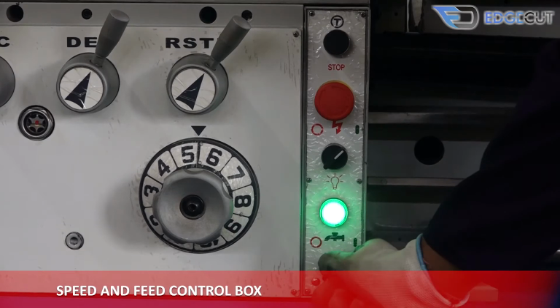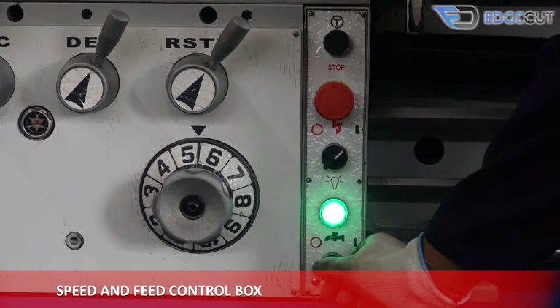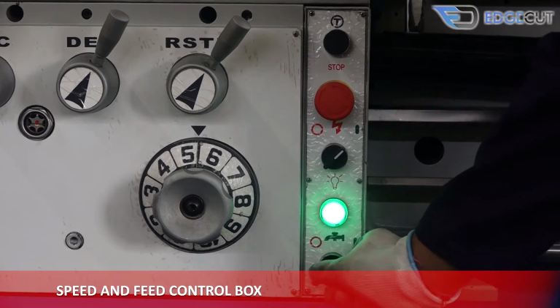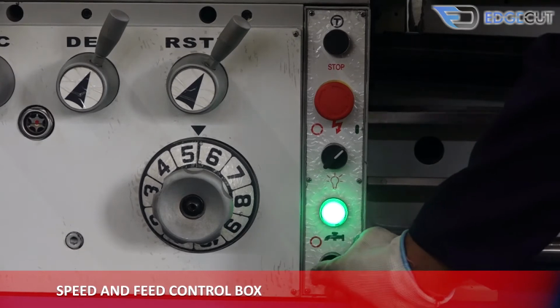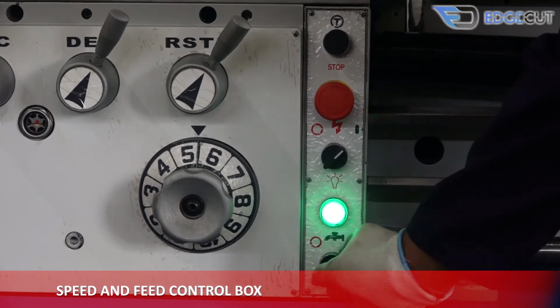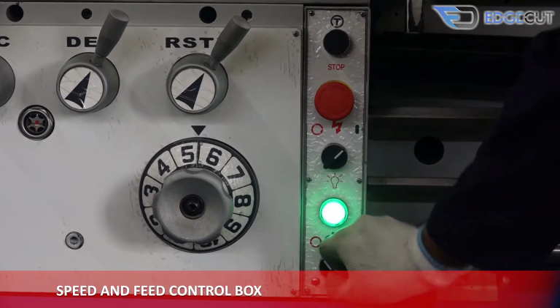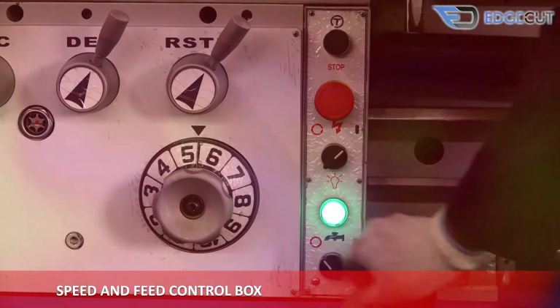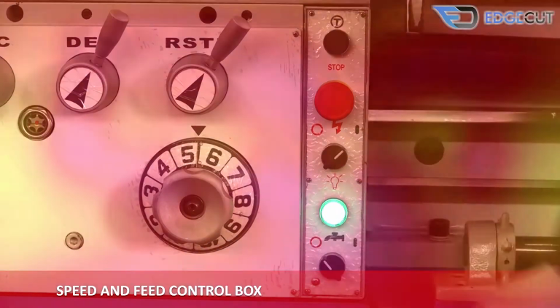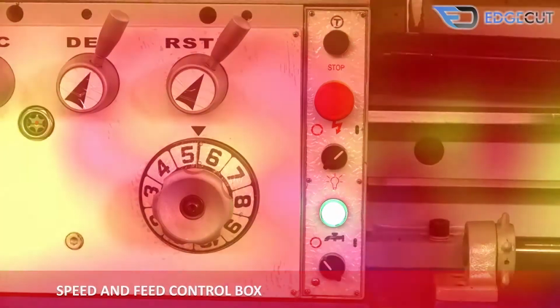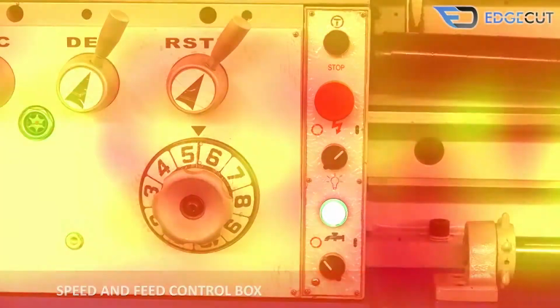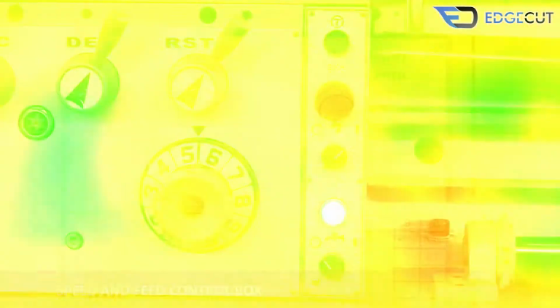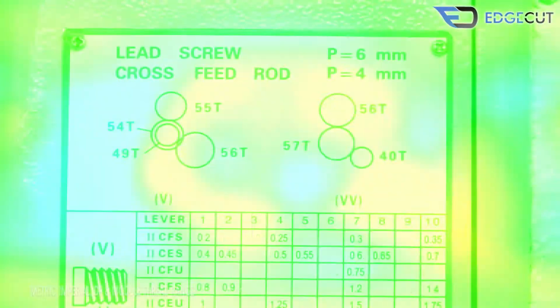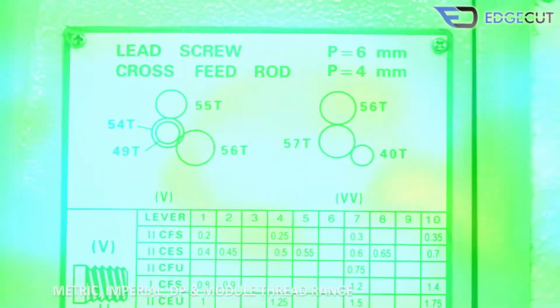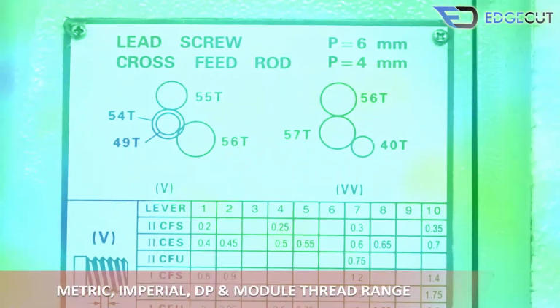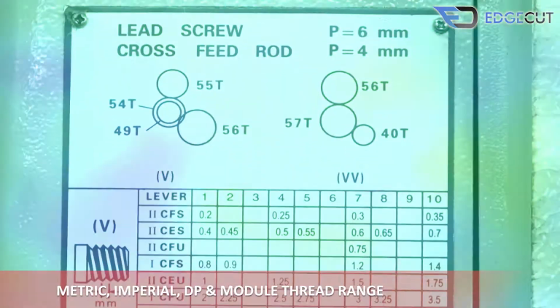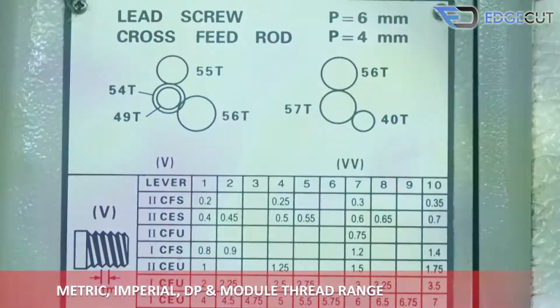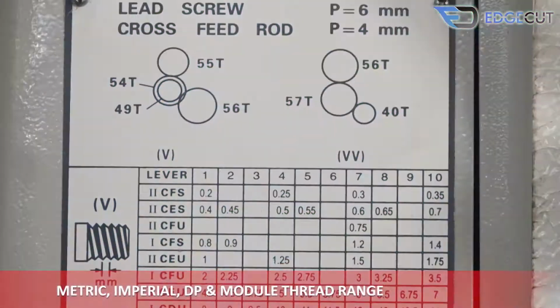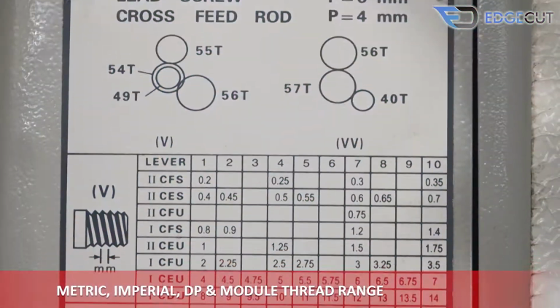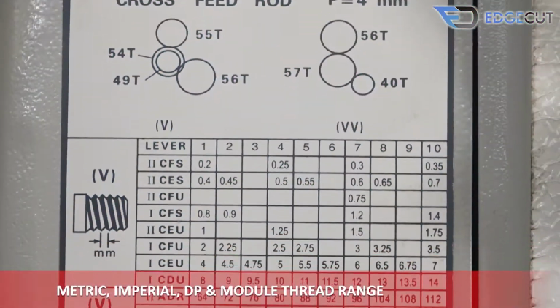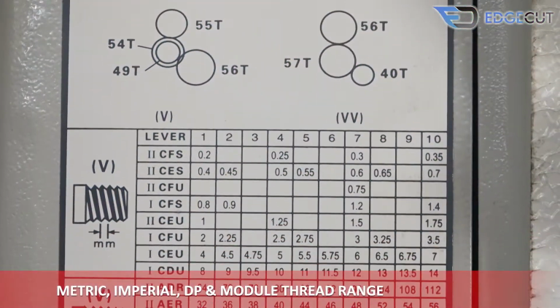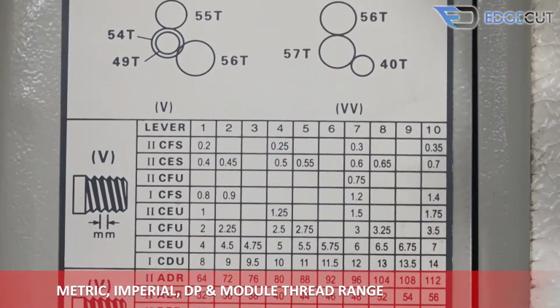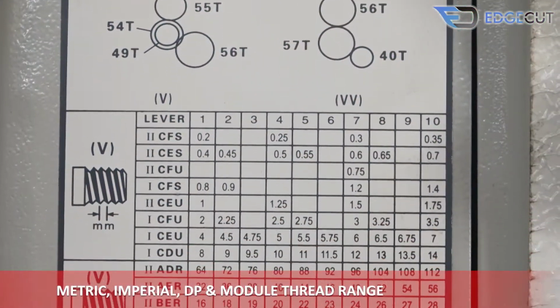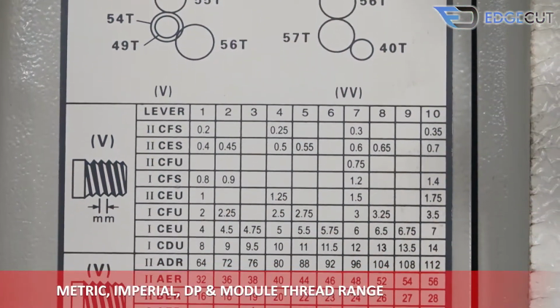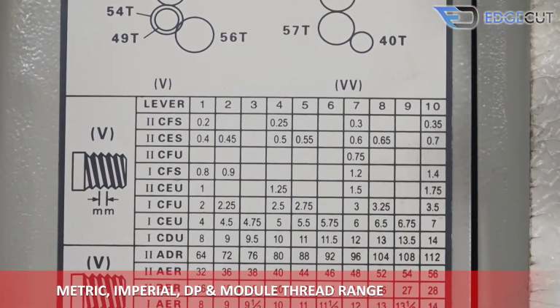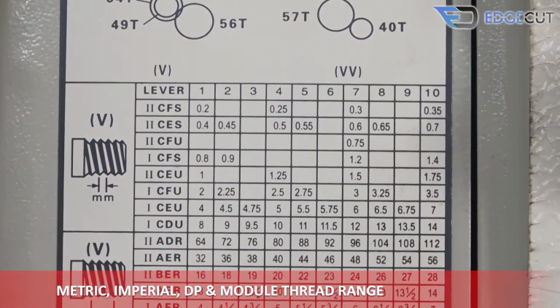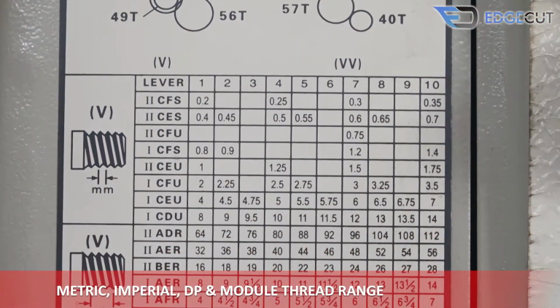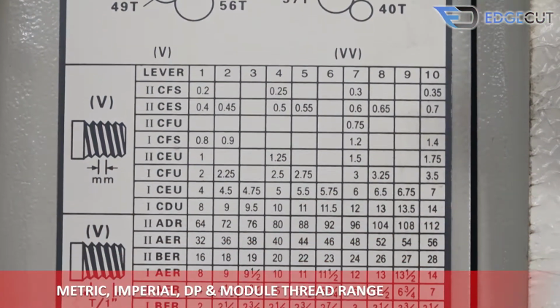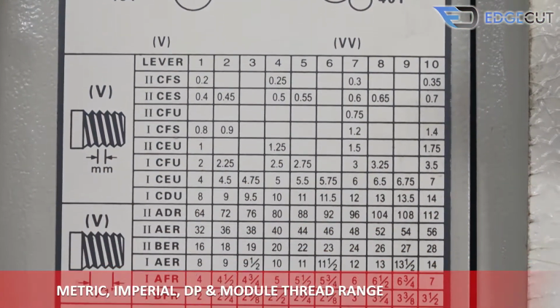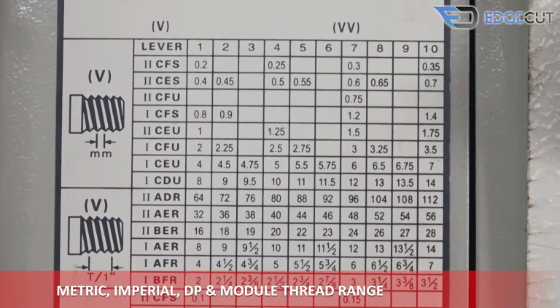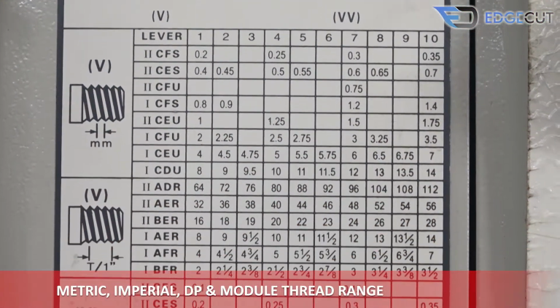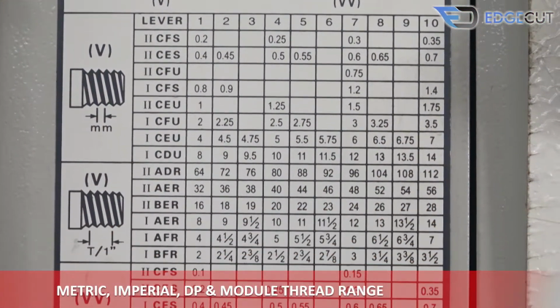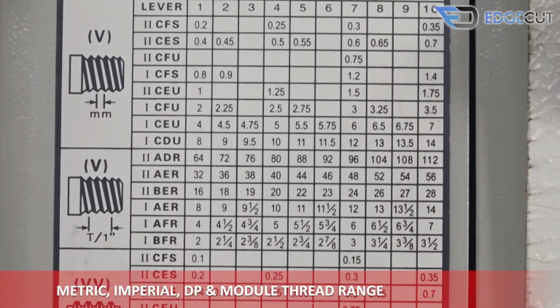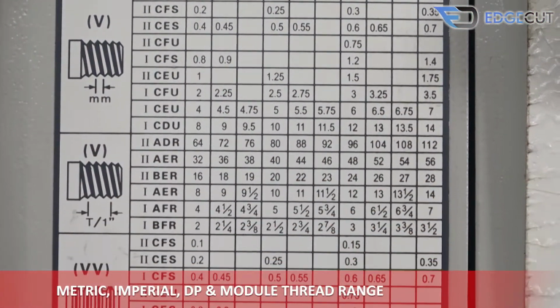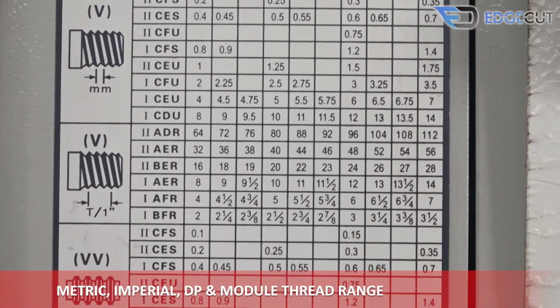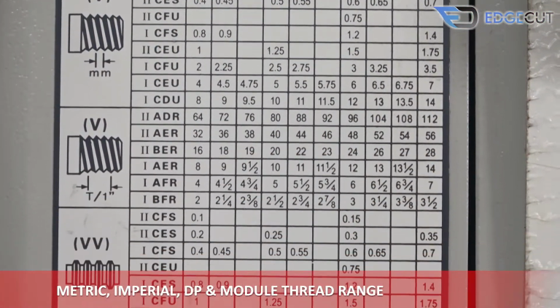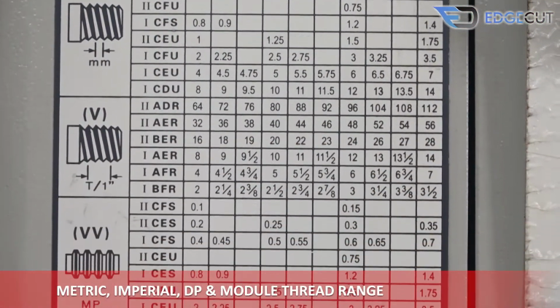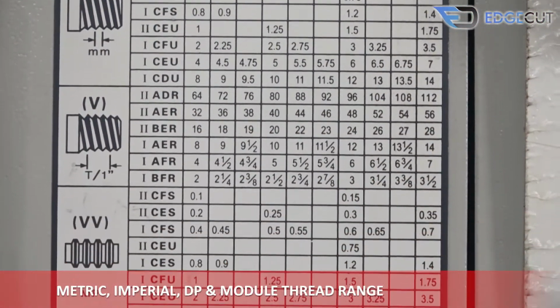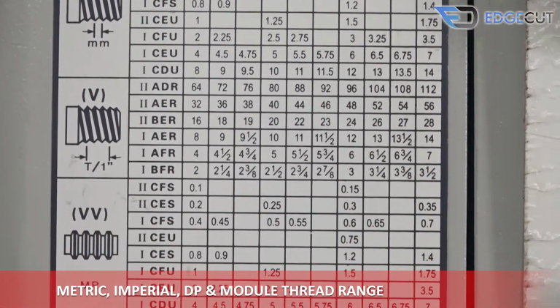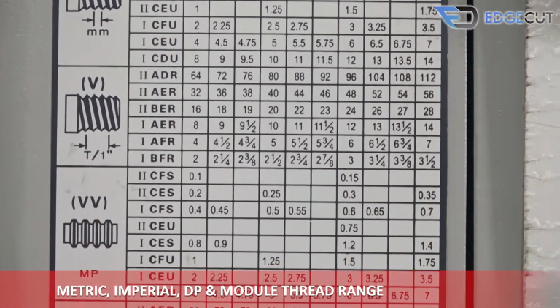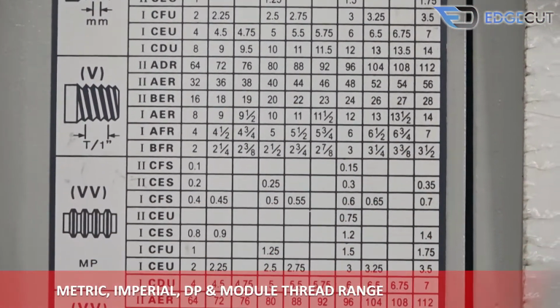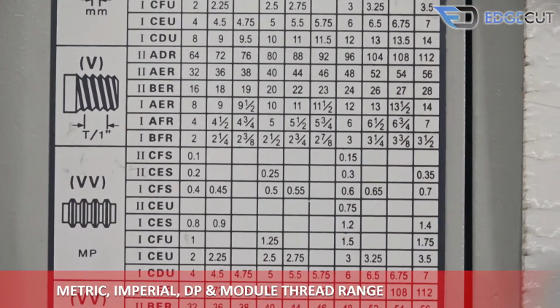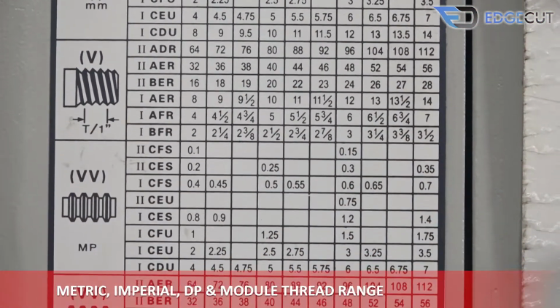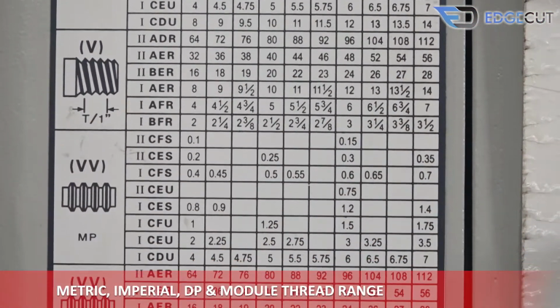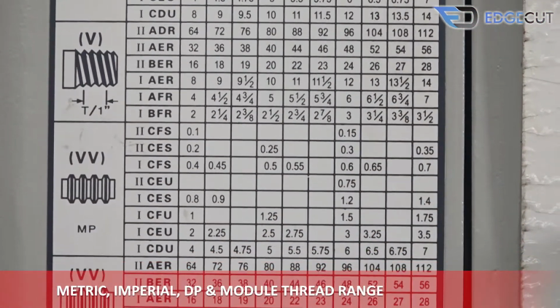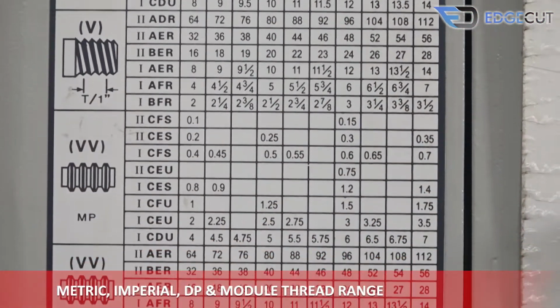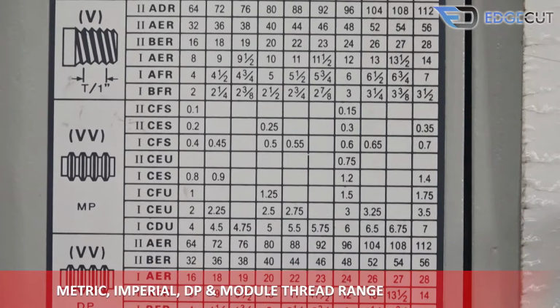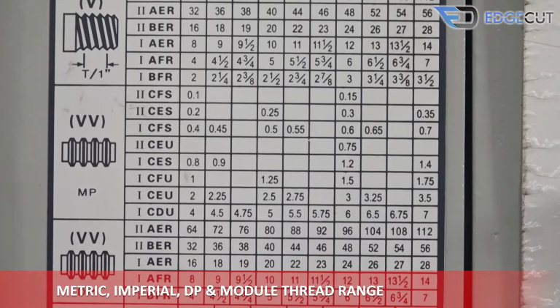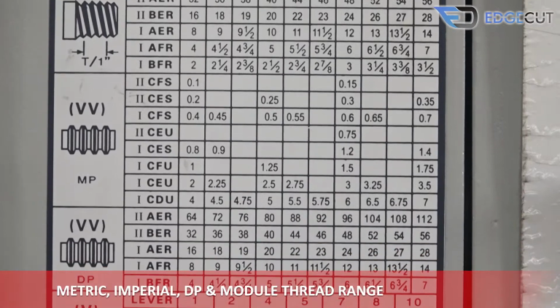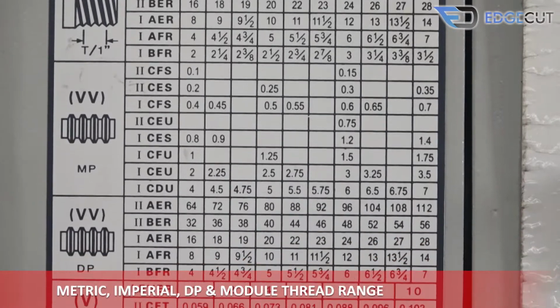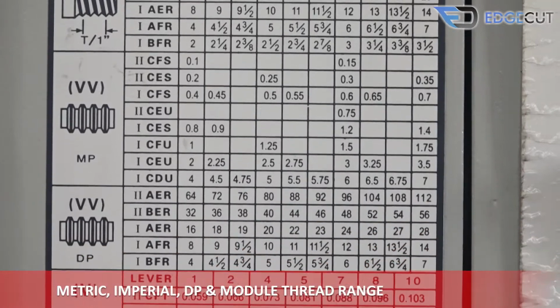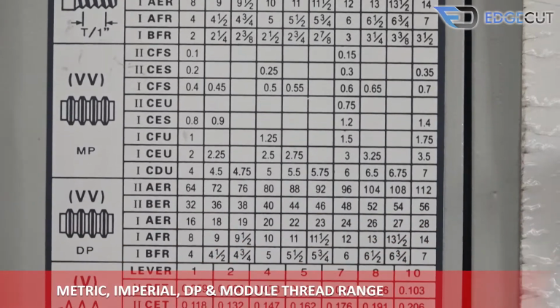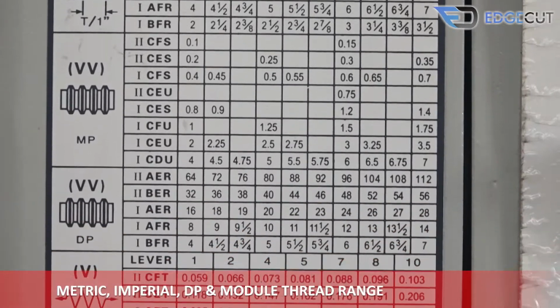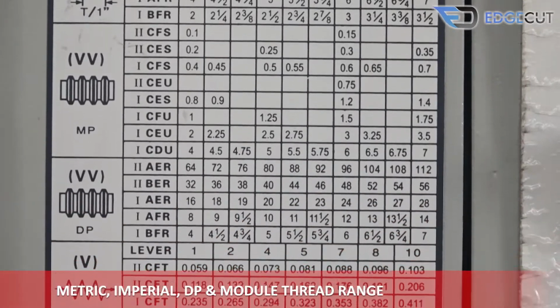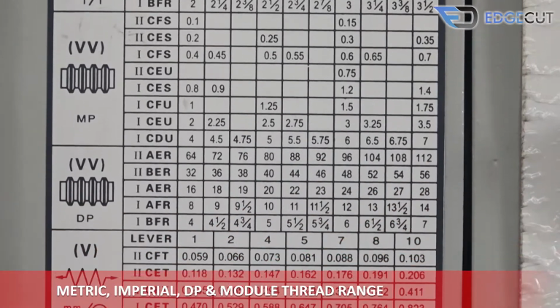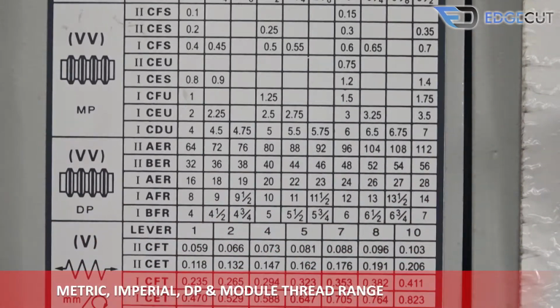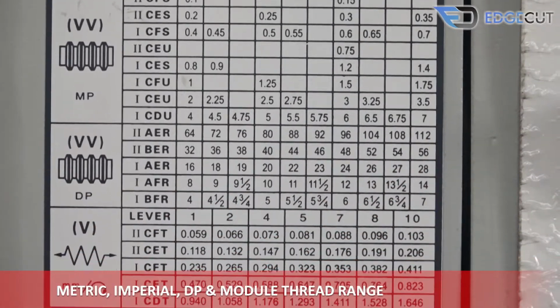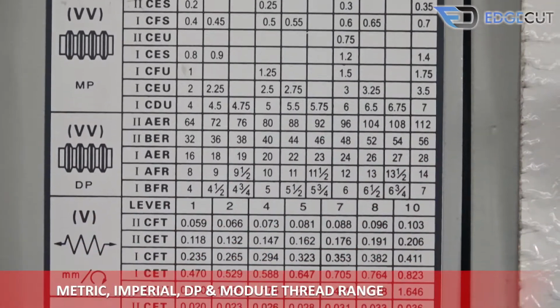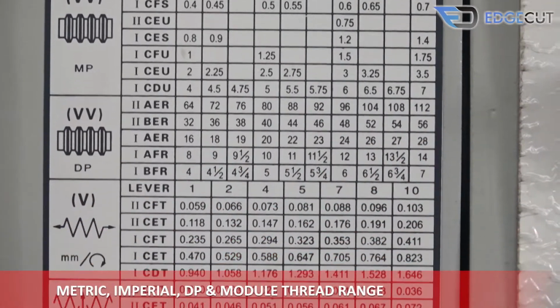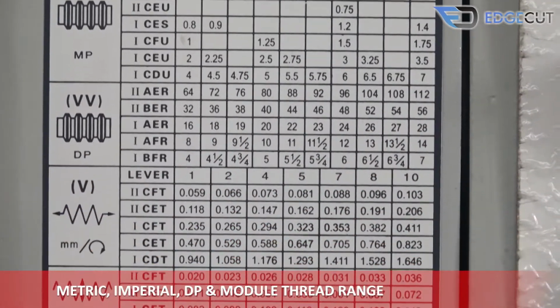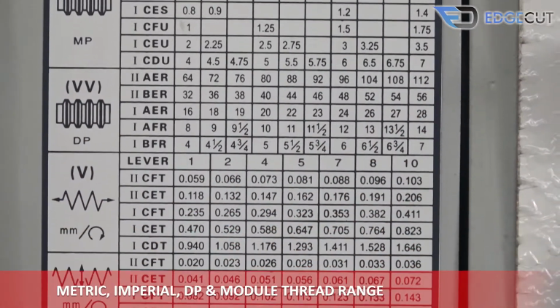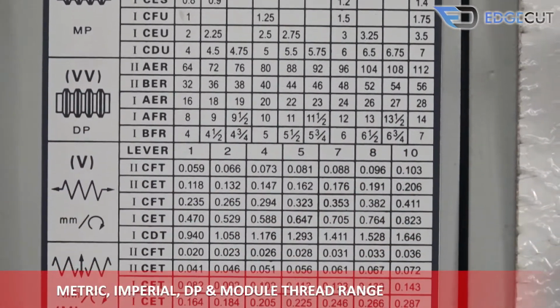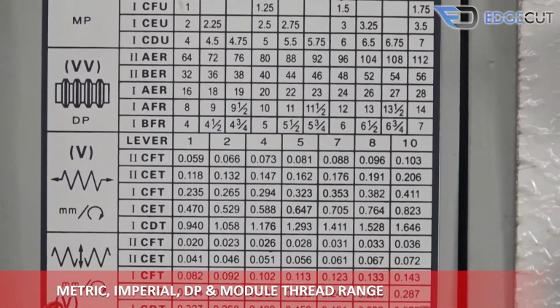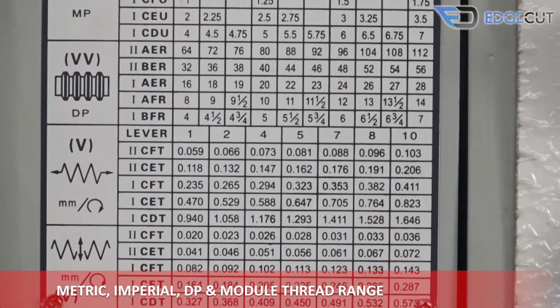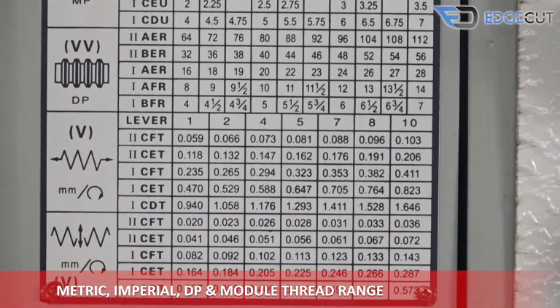There is a chart beside the speed and feed control box which has metric, imperial, DP, and module thread range.